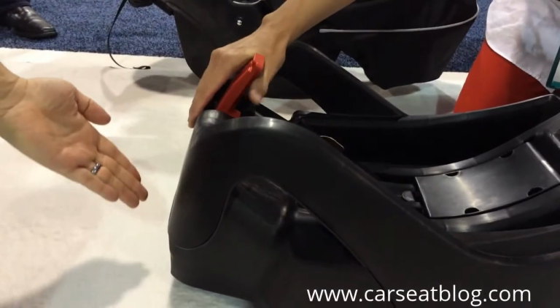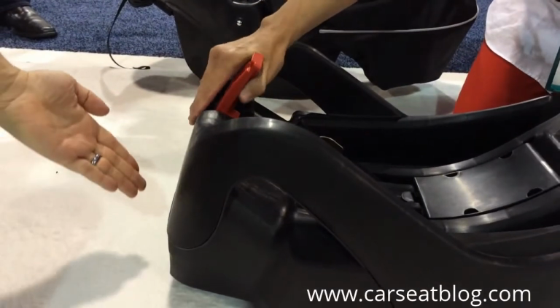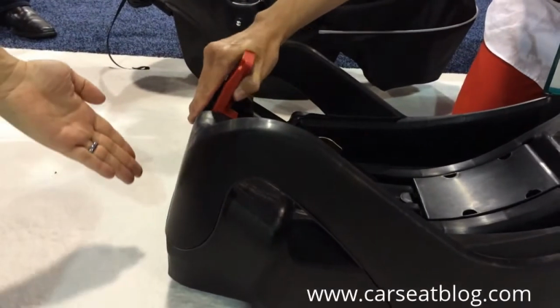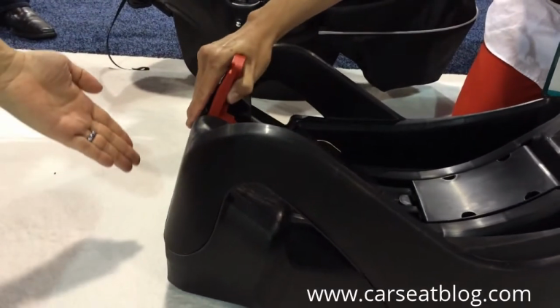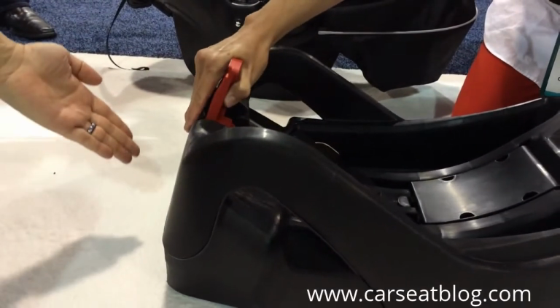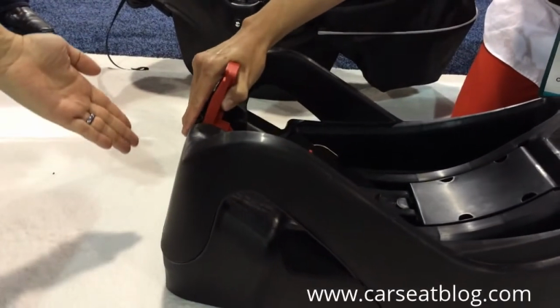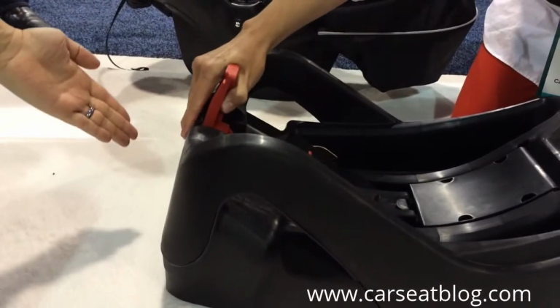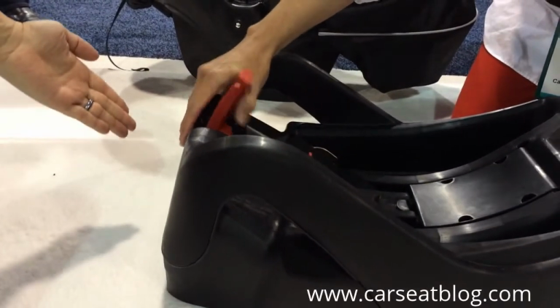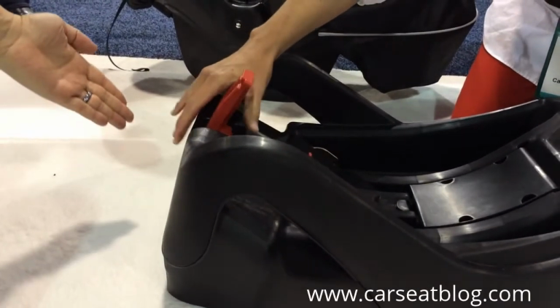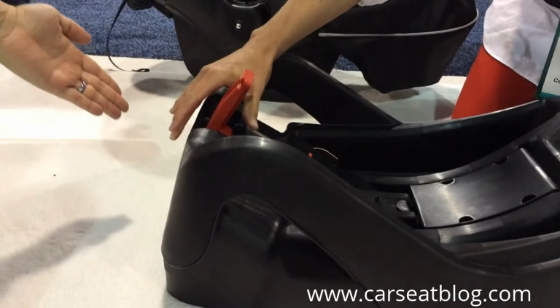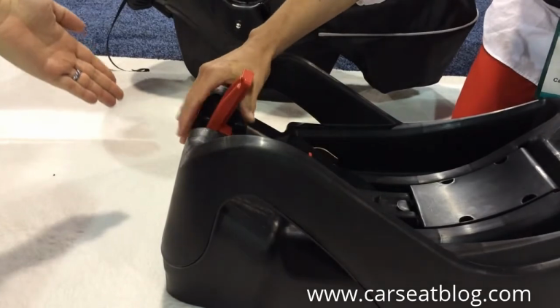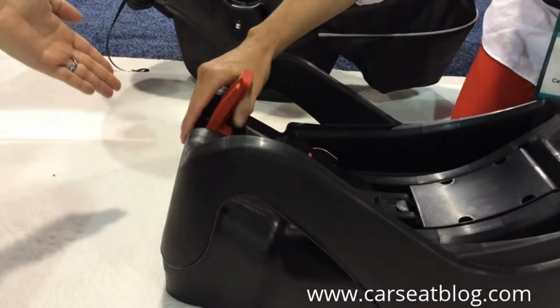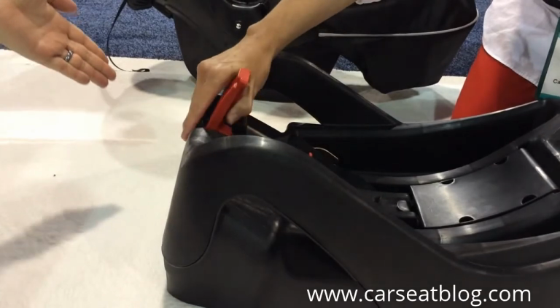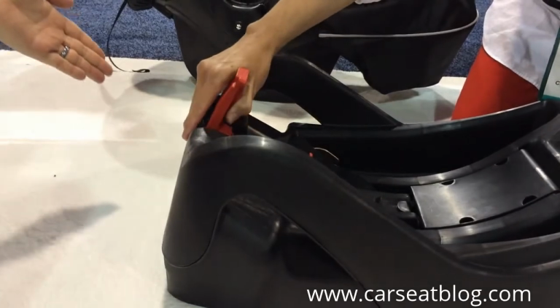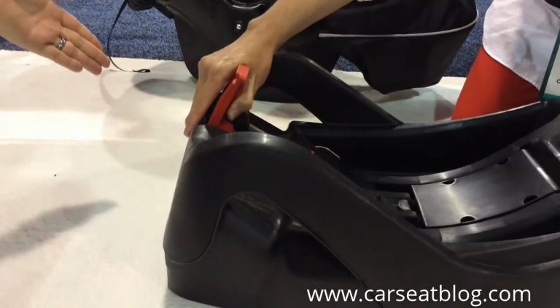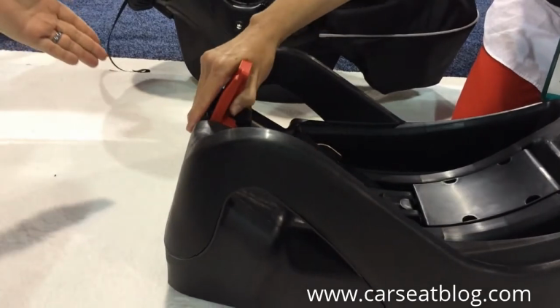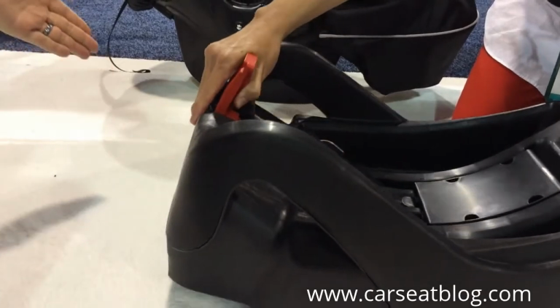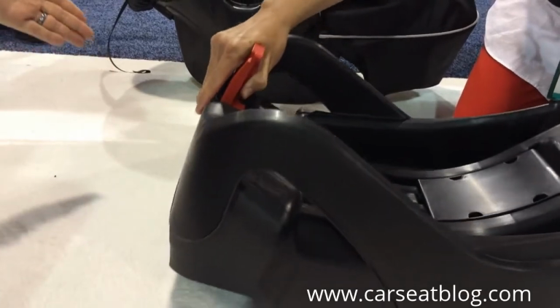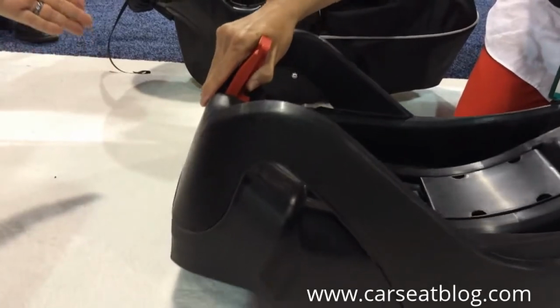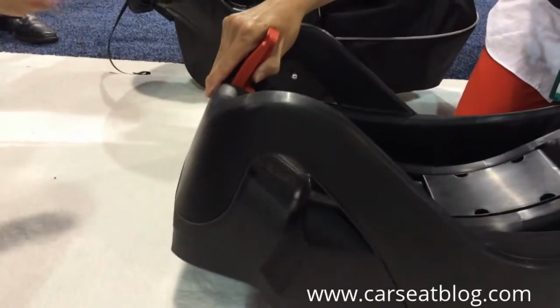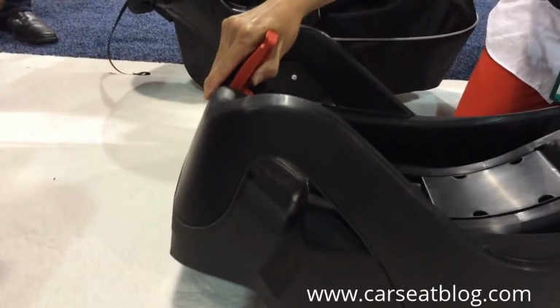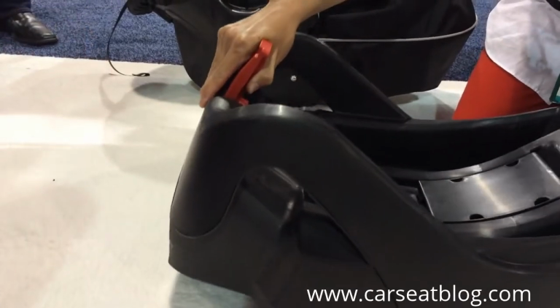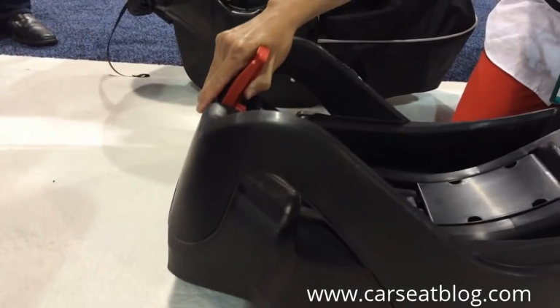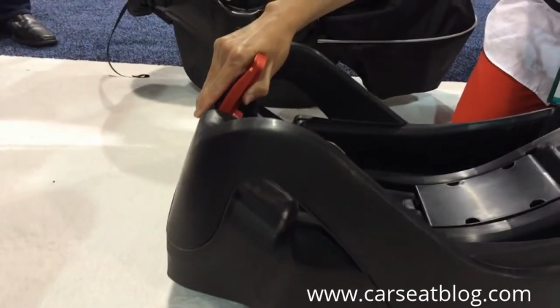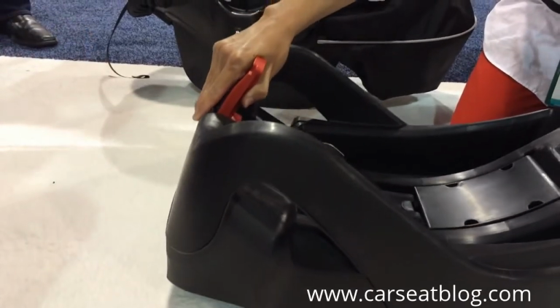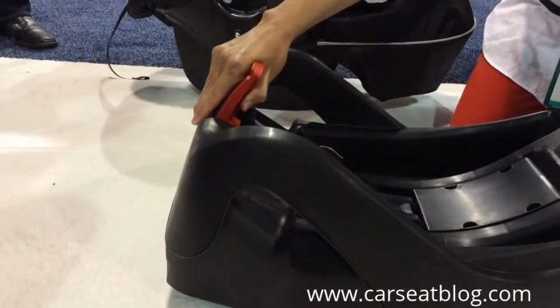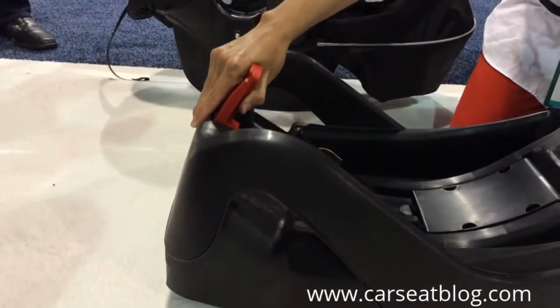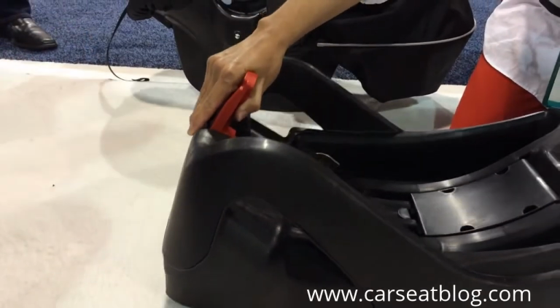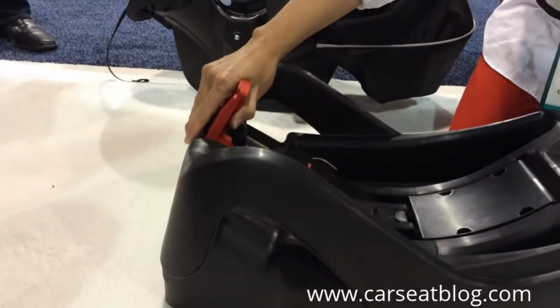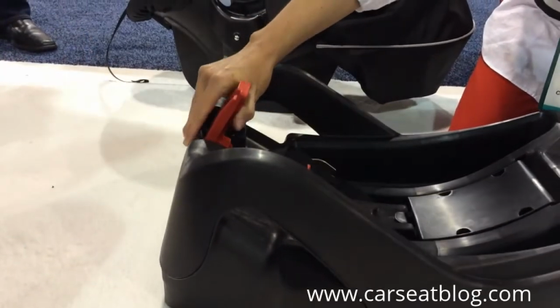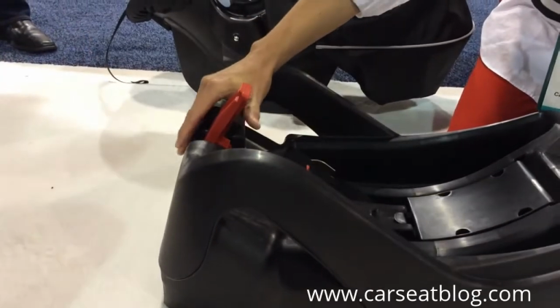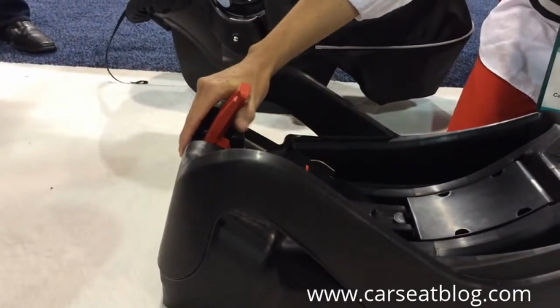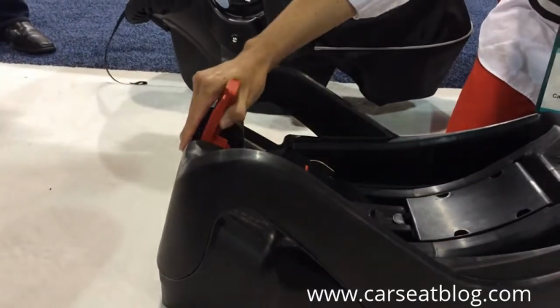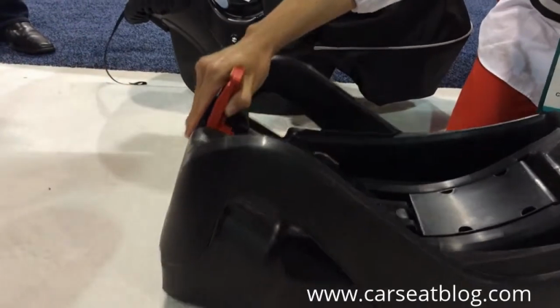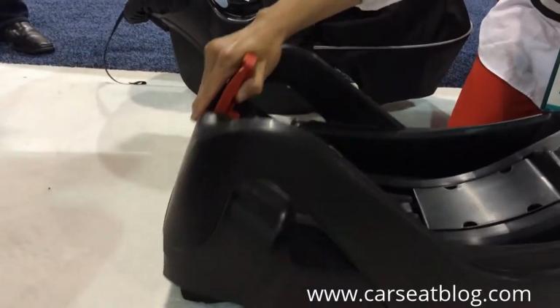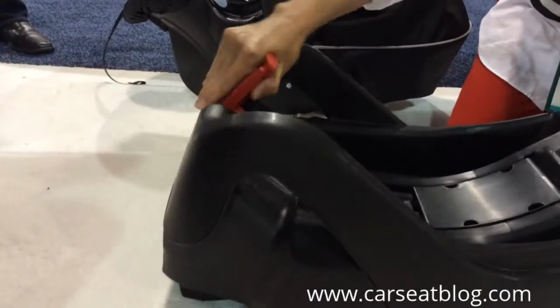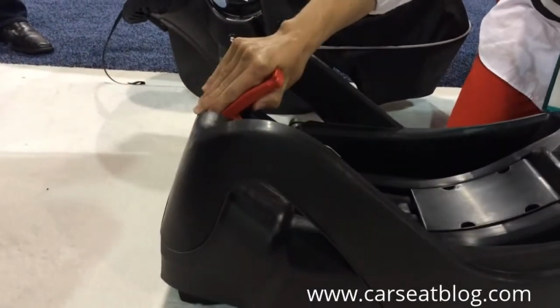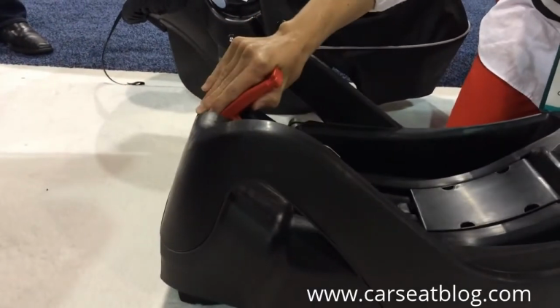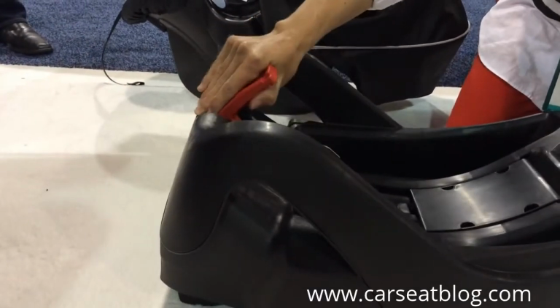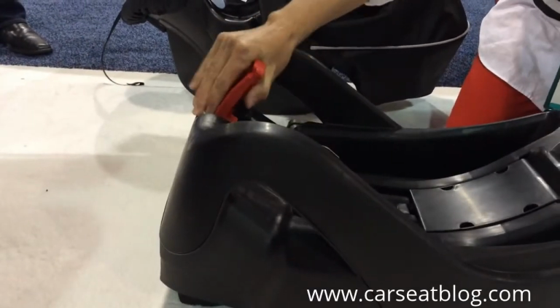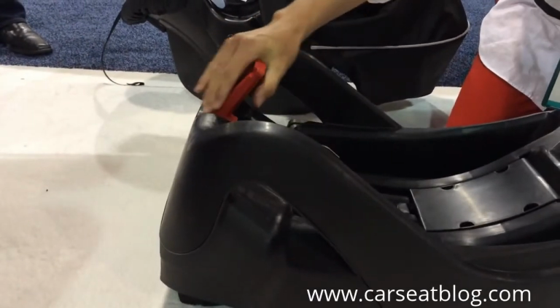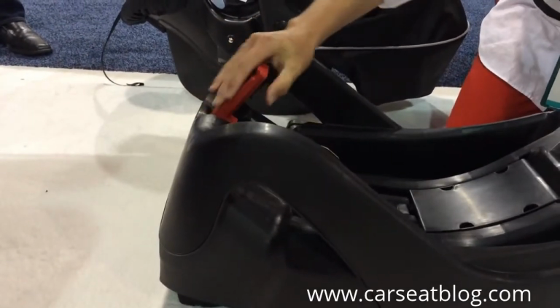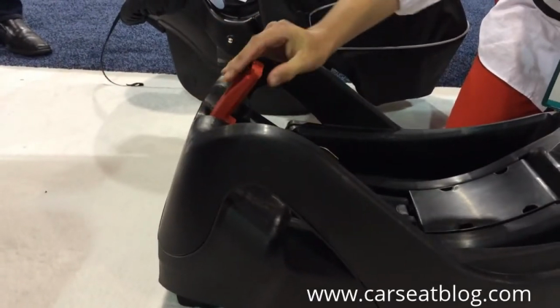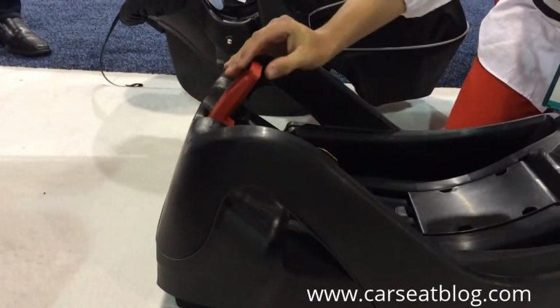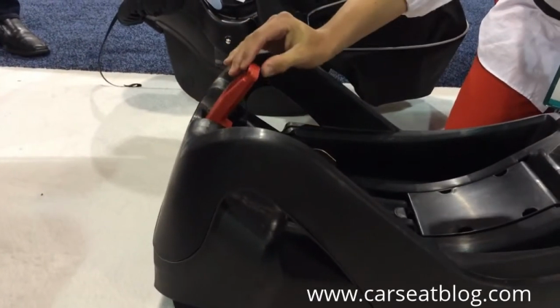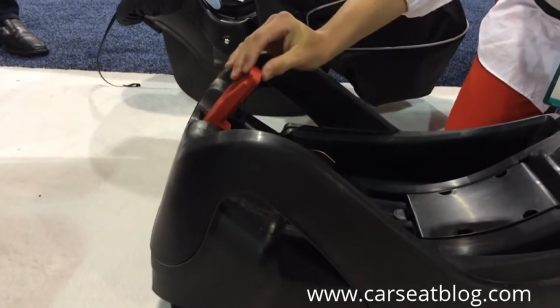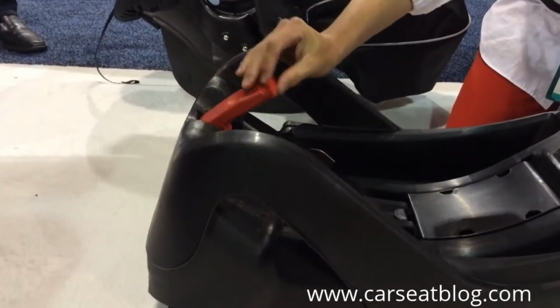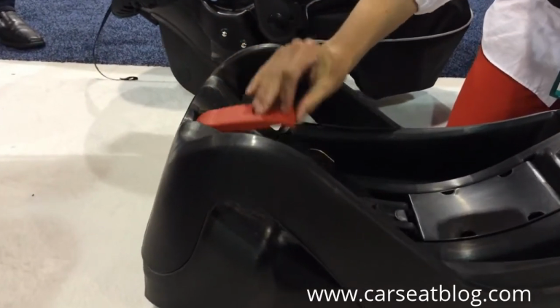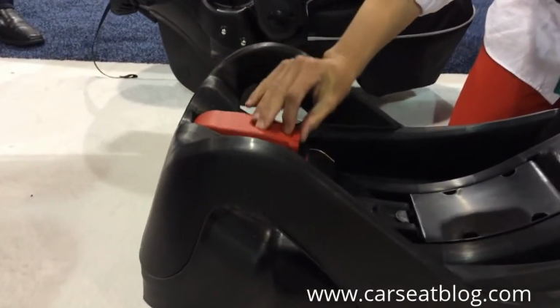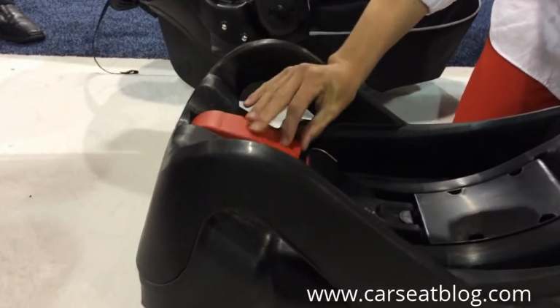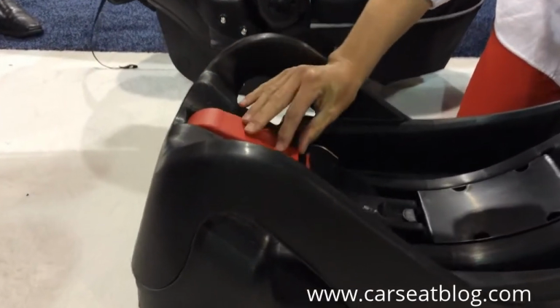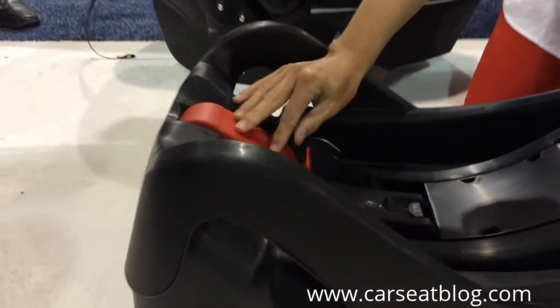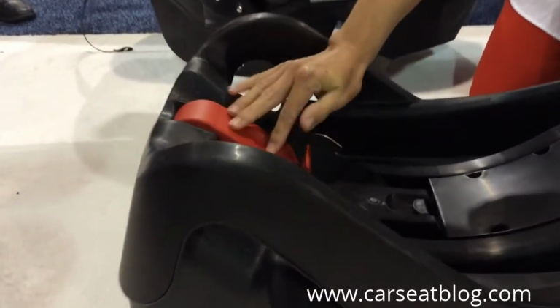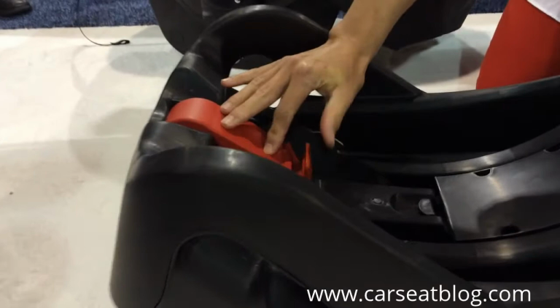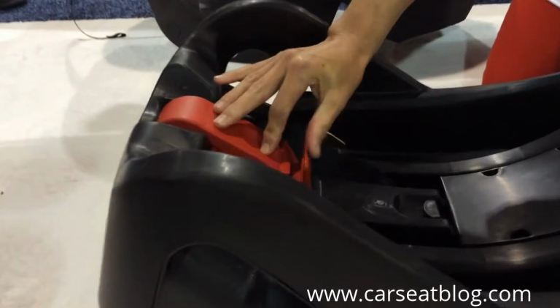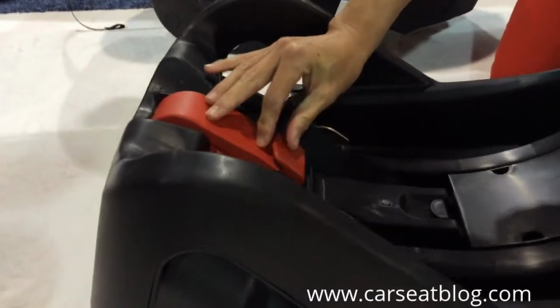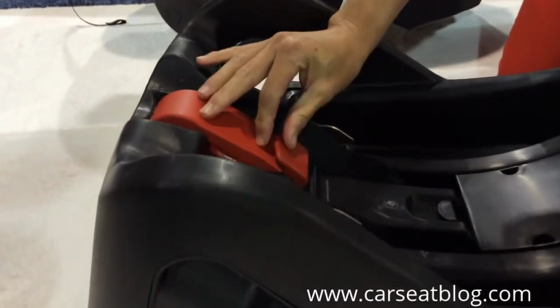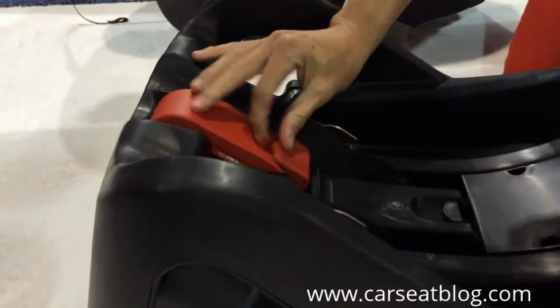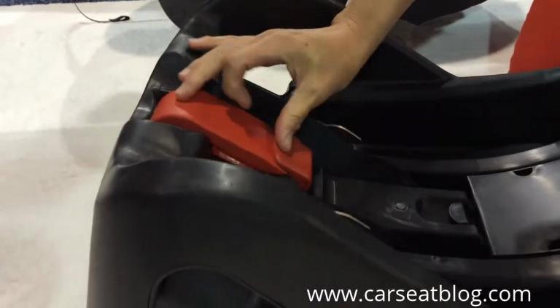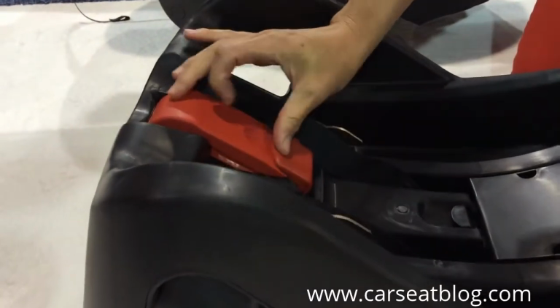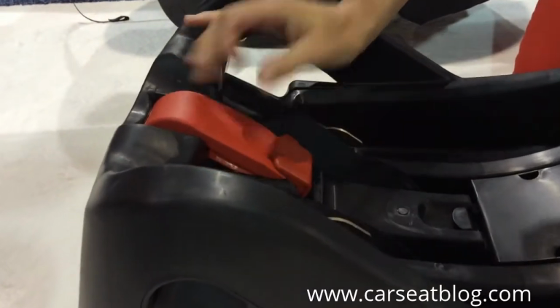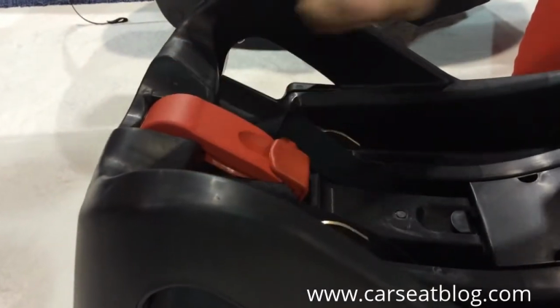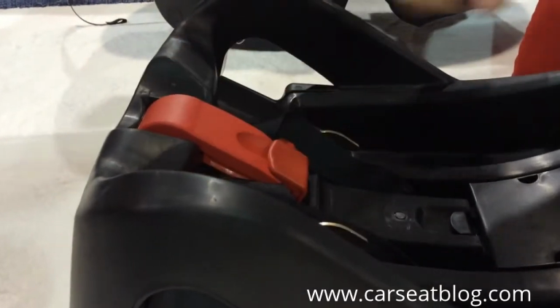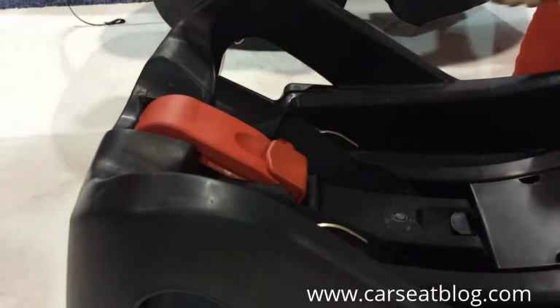It's an infinite adjust, so wherever you let go is where it will stay, so you can get precisely the angle you need. When you're done, you close the lock-off.